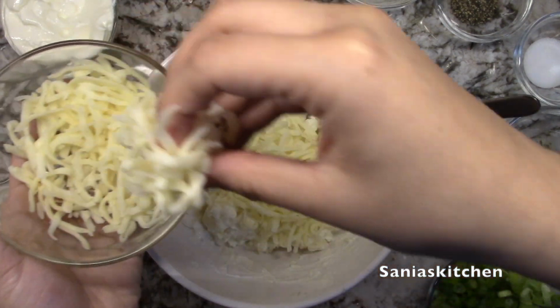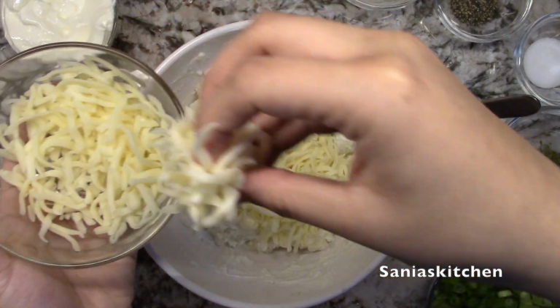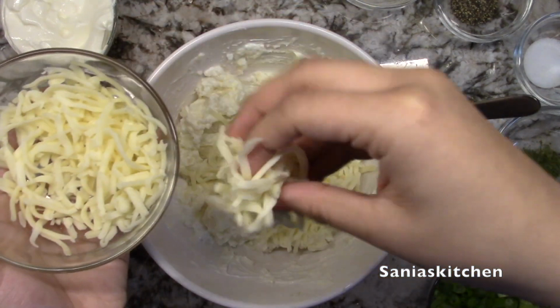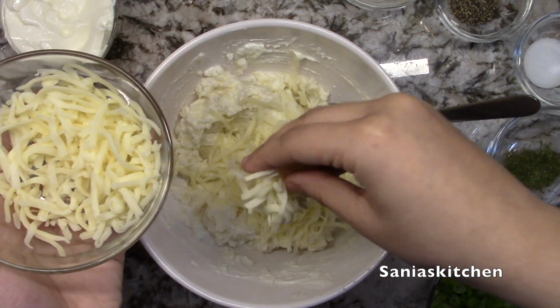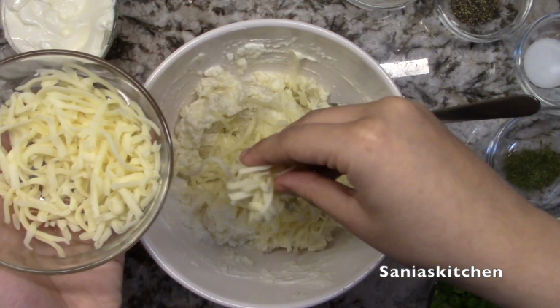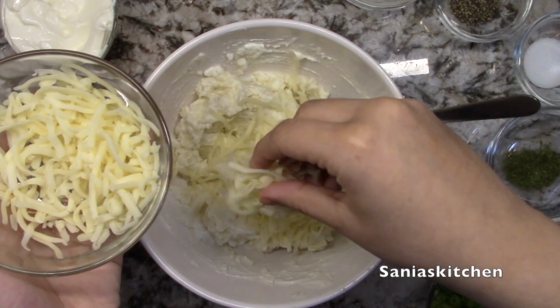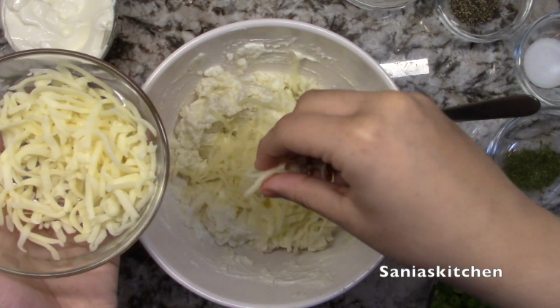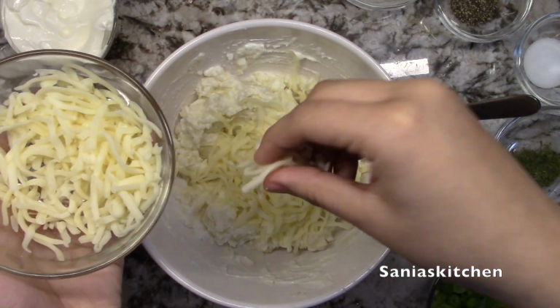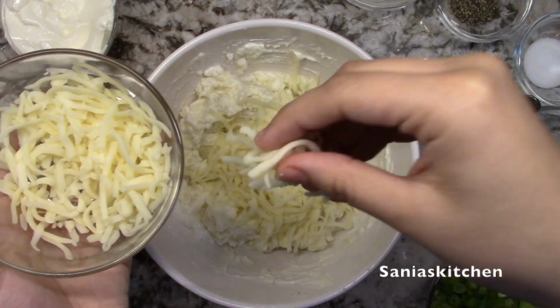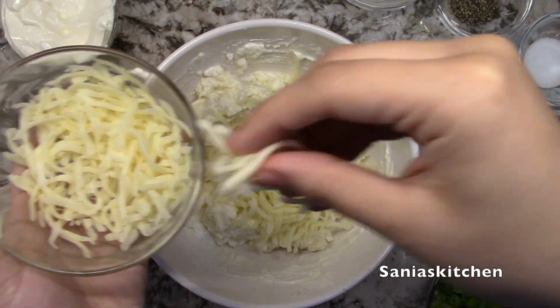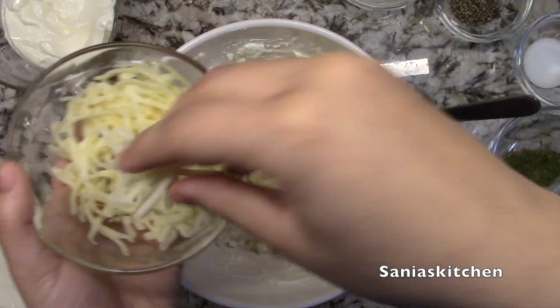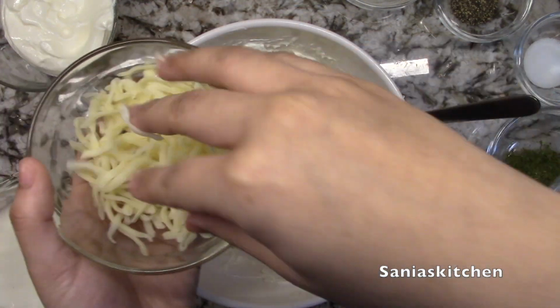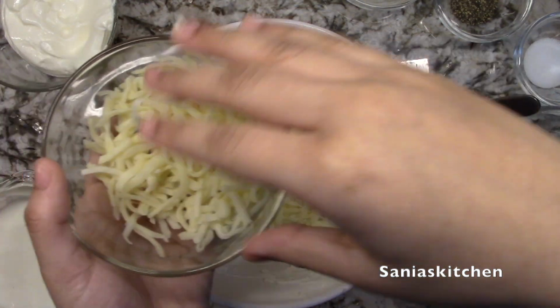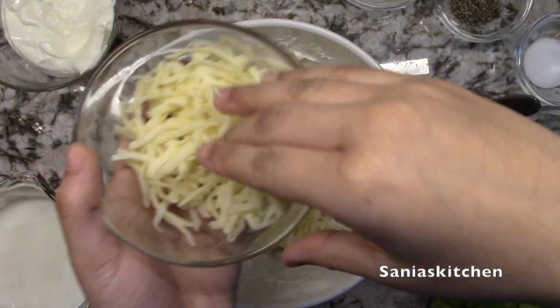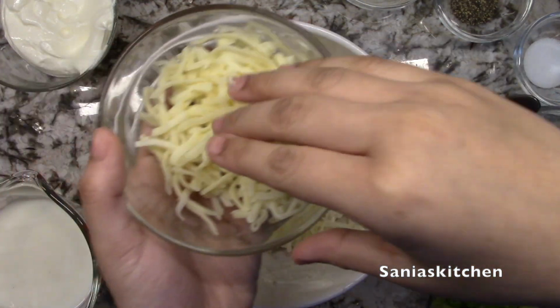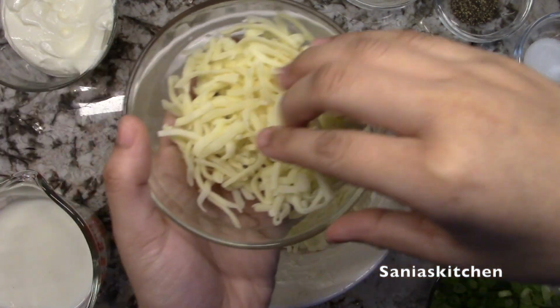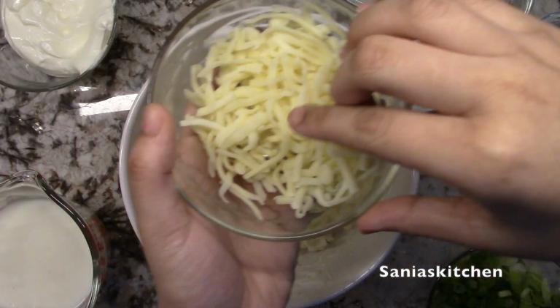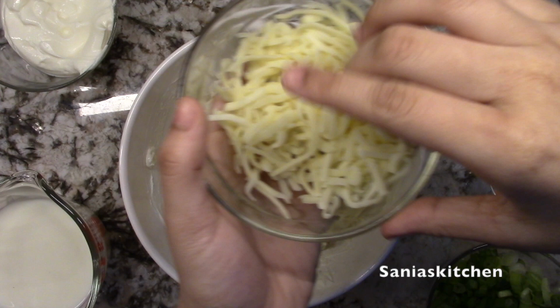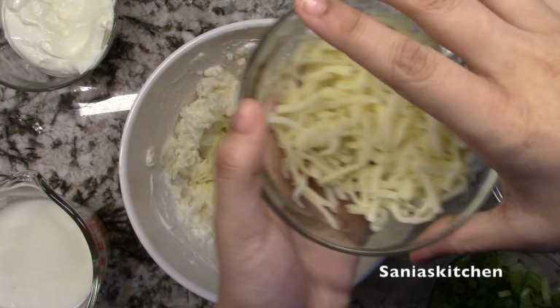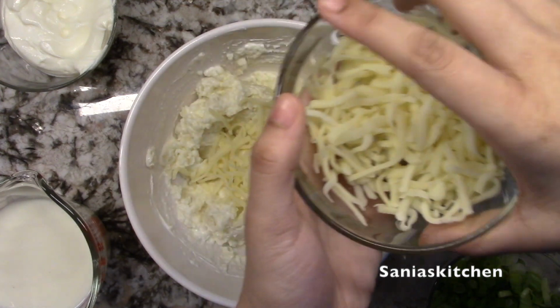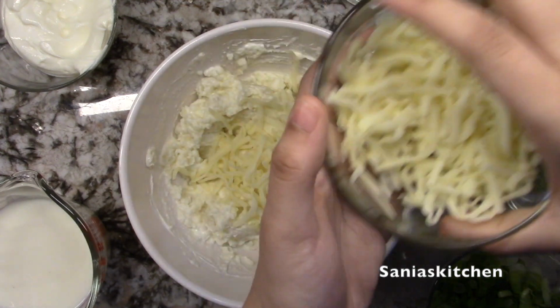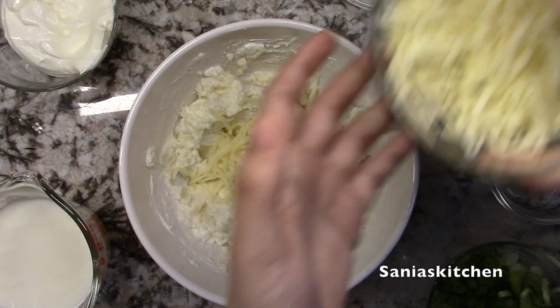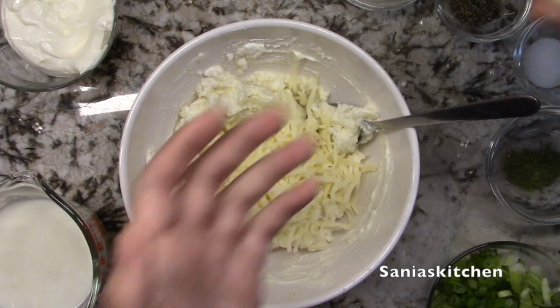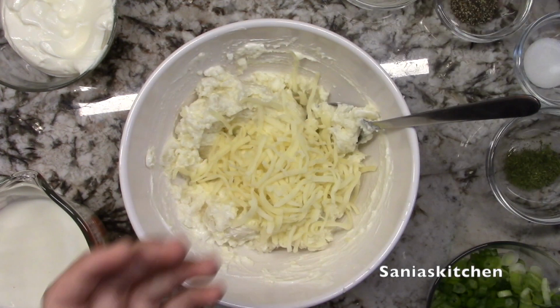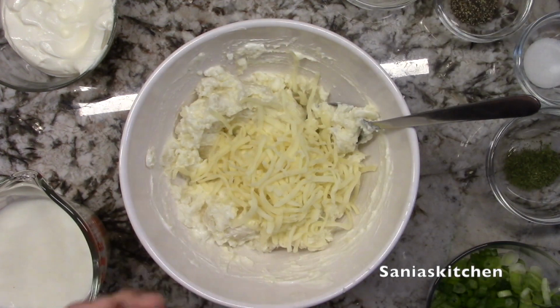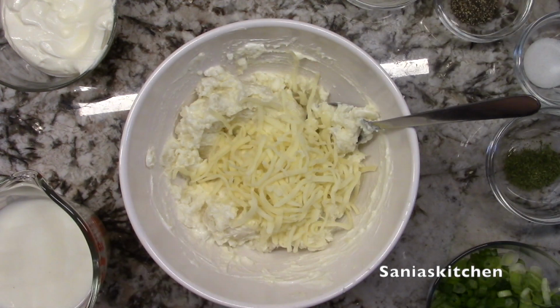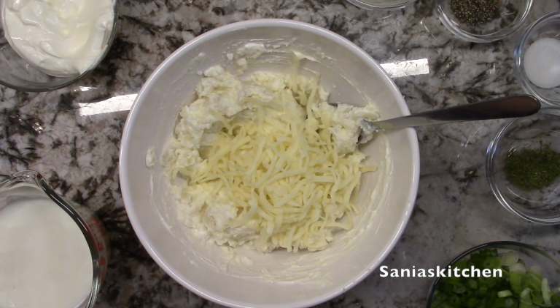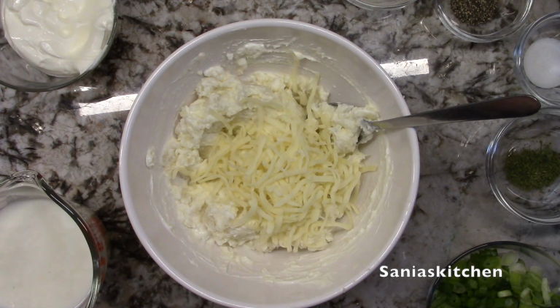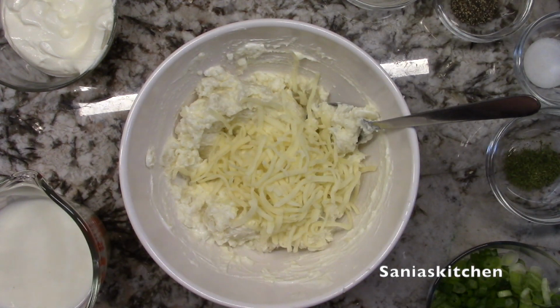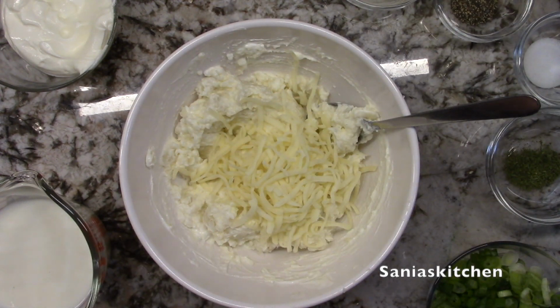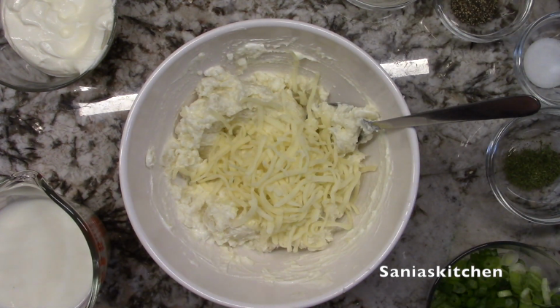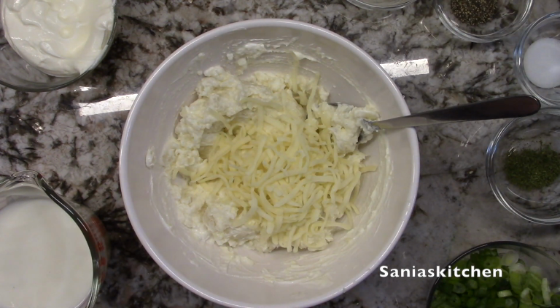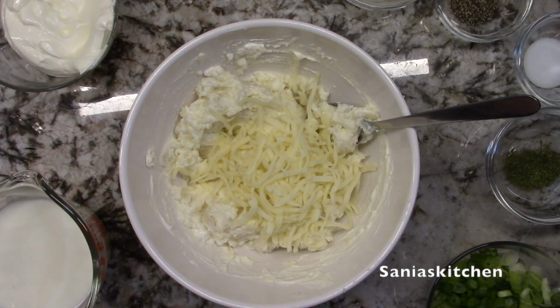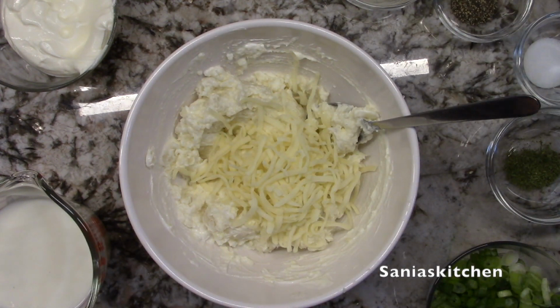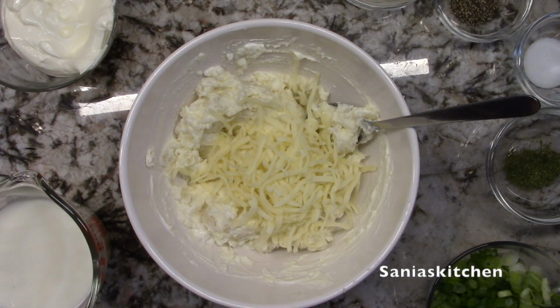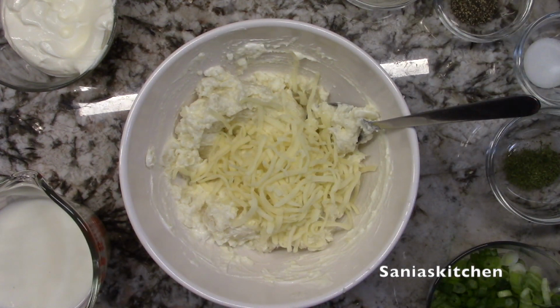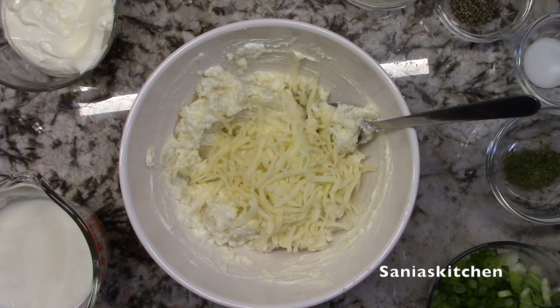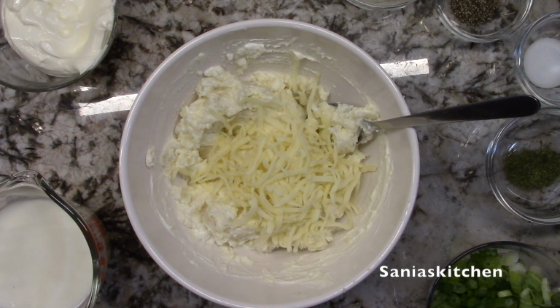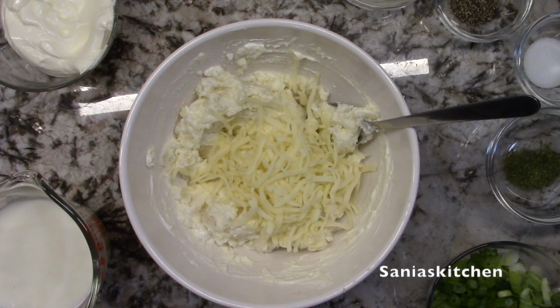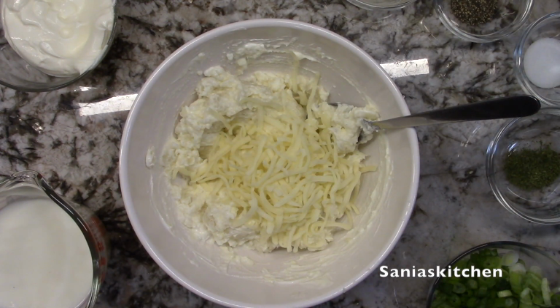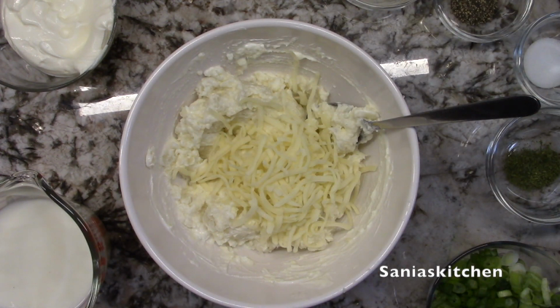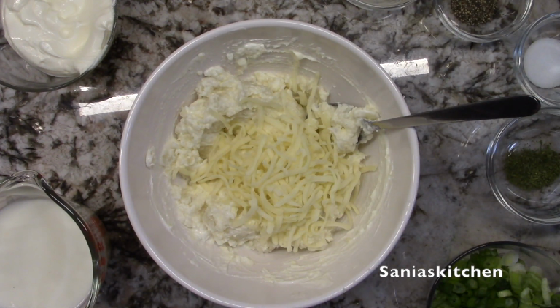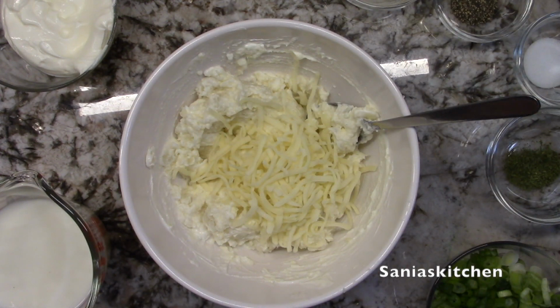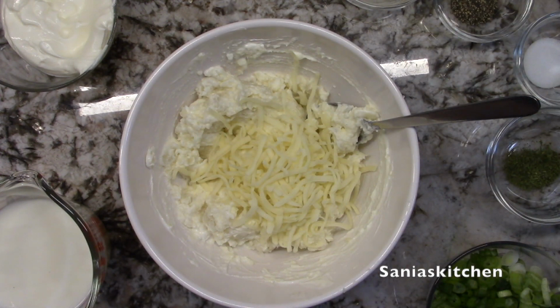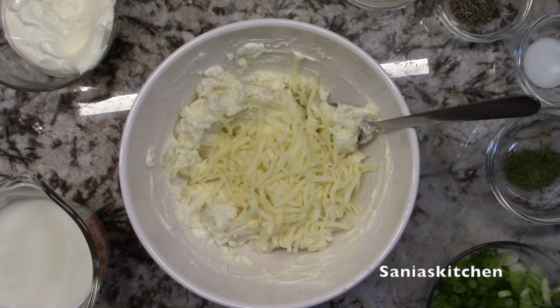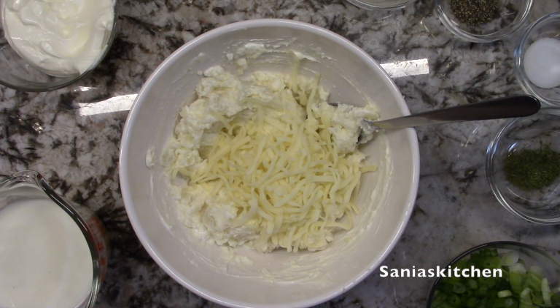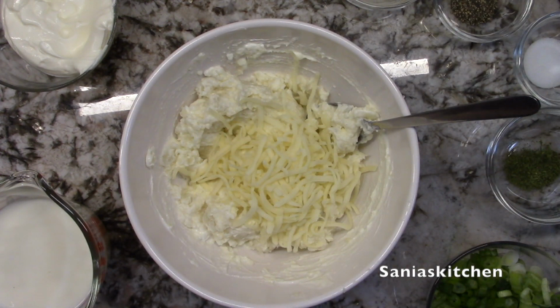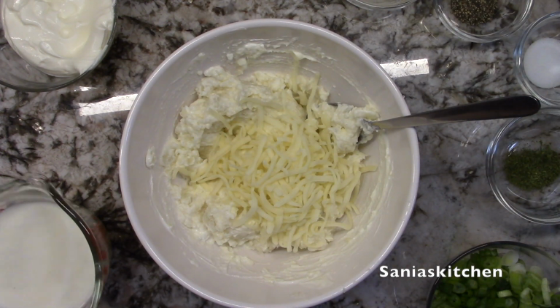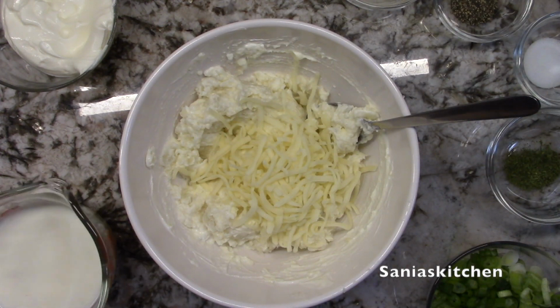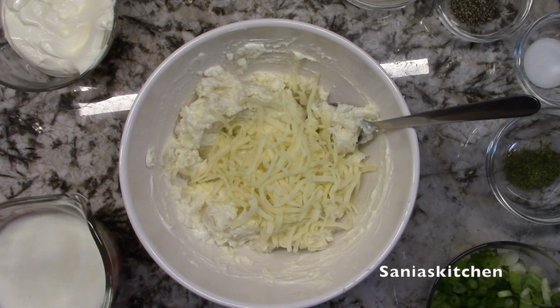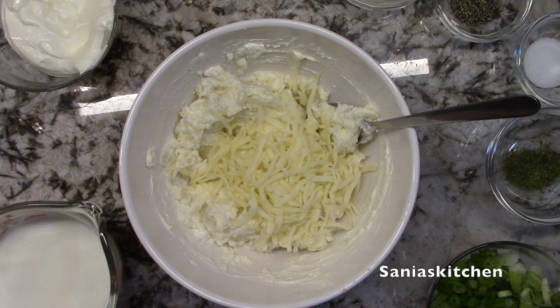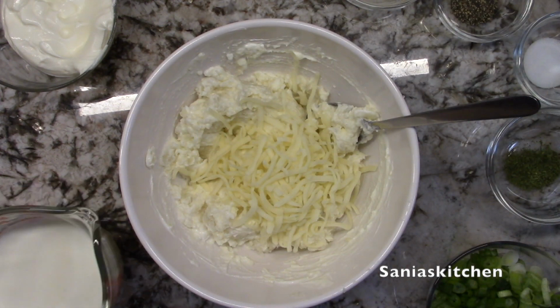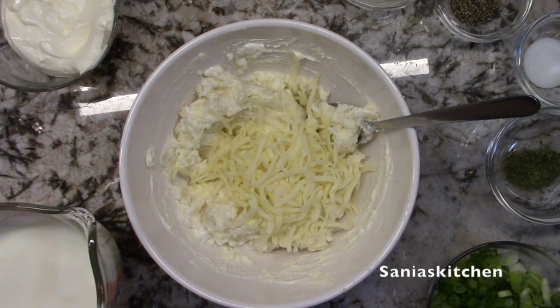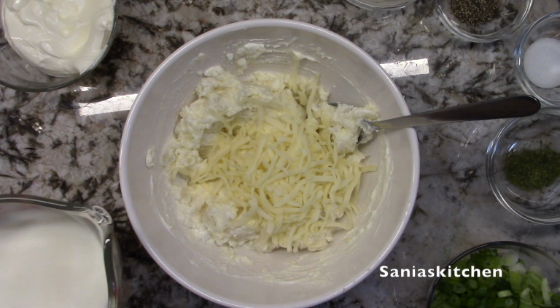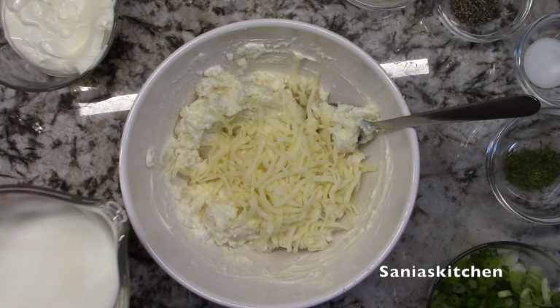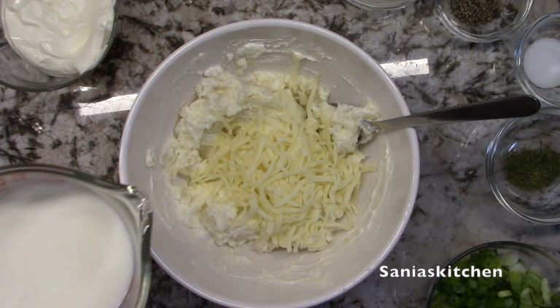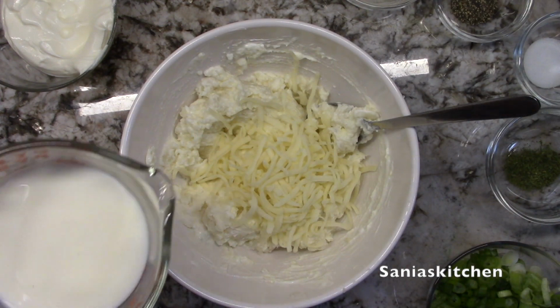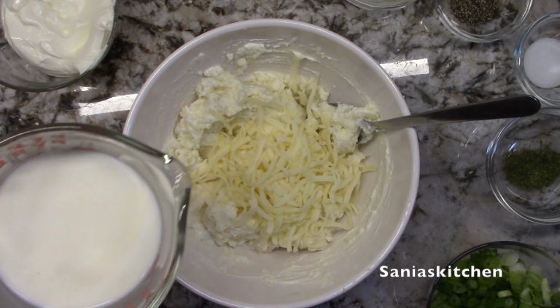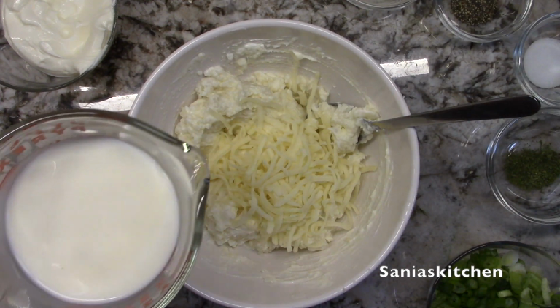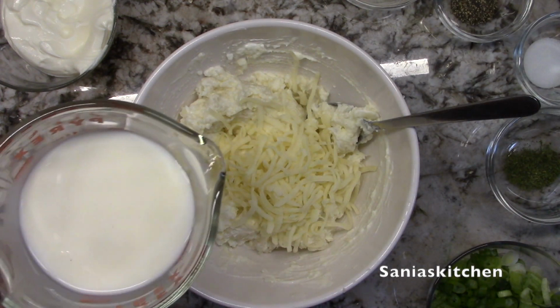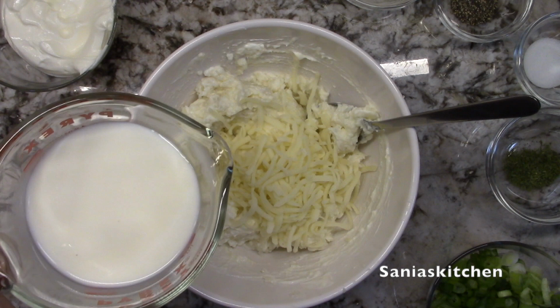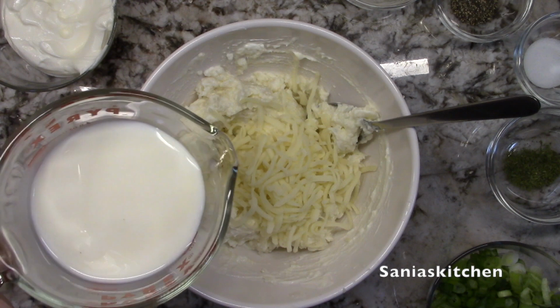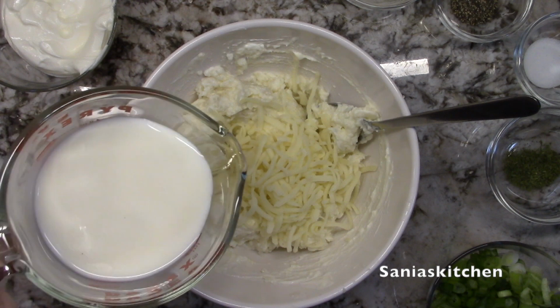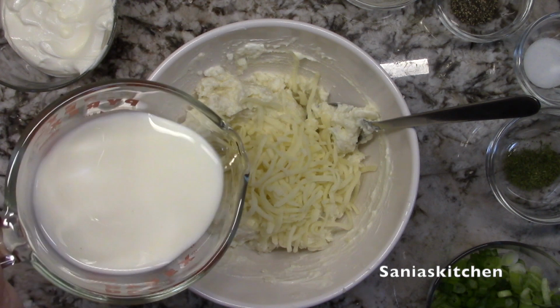Now I'll add some cheese, and the milk, and the salt, the green onions, the black pepper, the garlic powder, and the parsley.